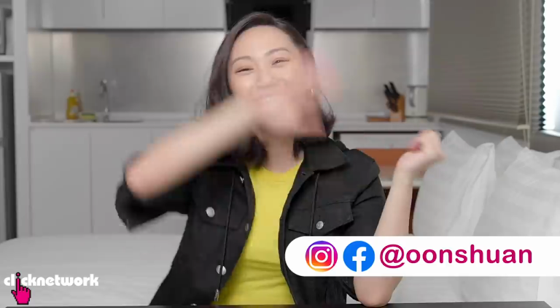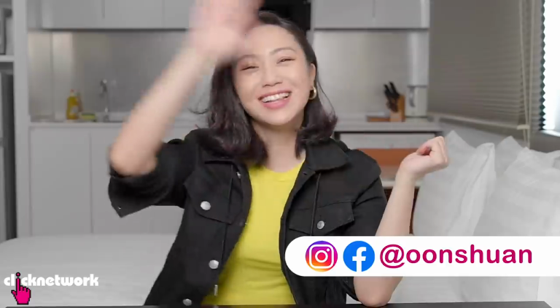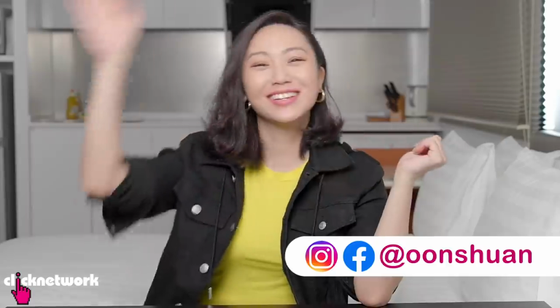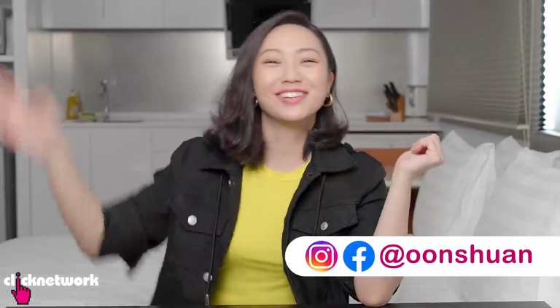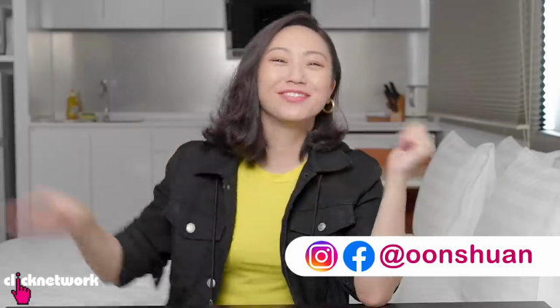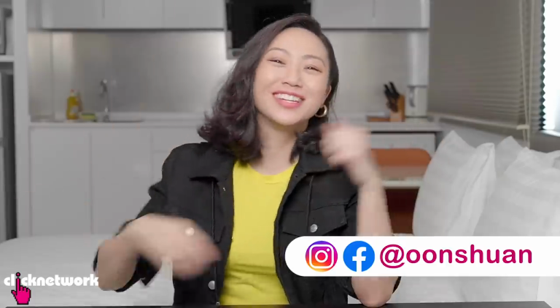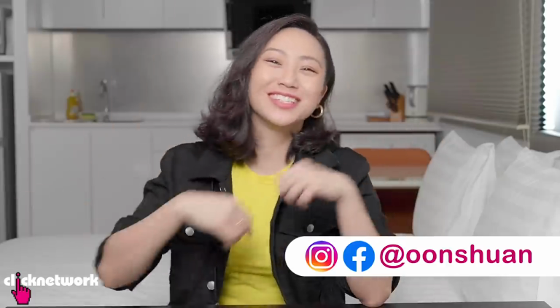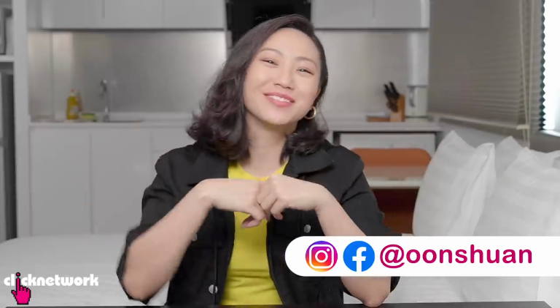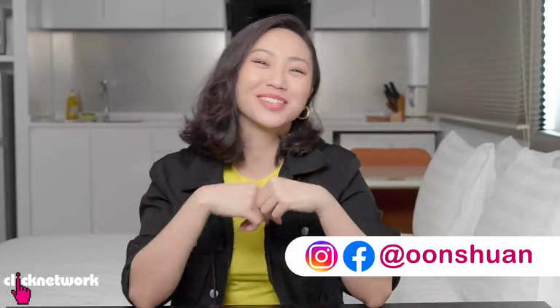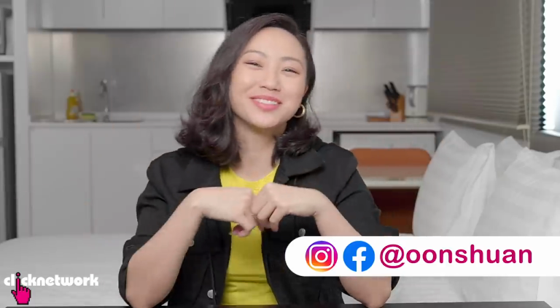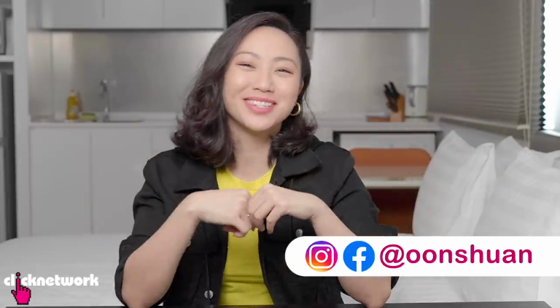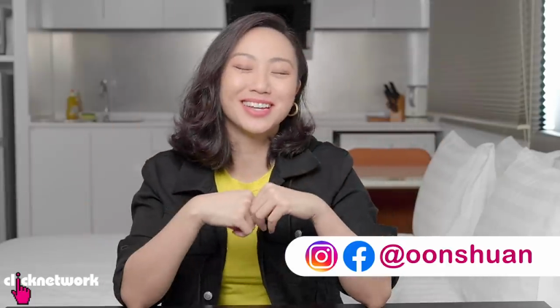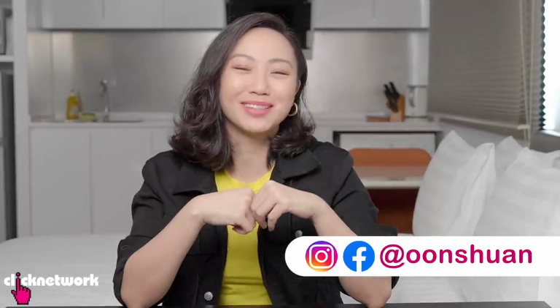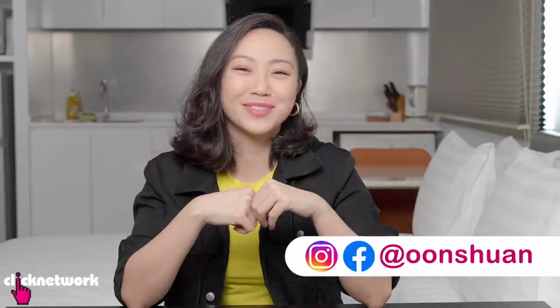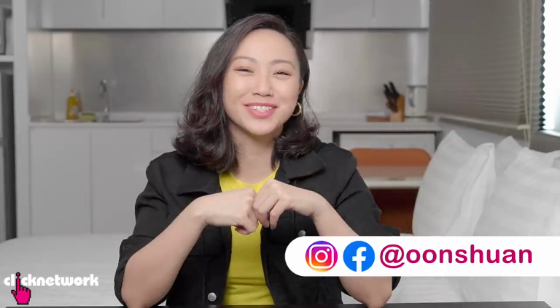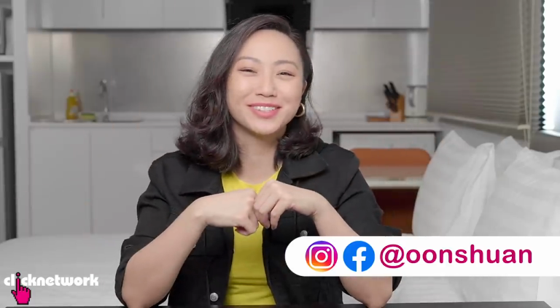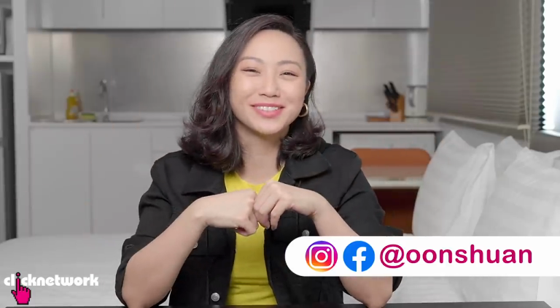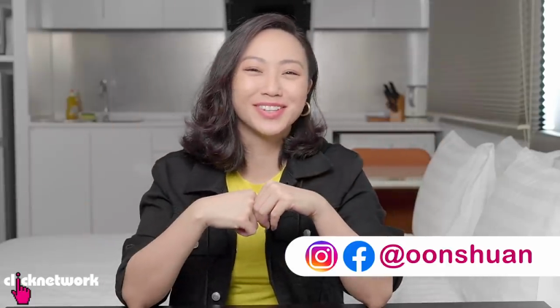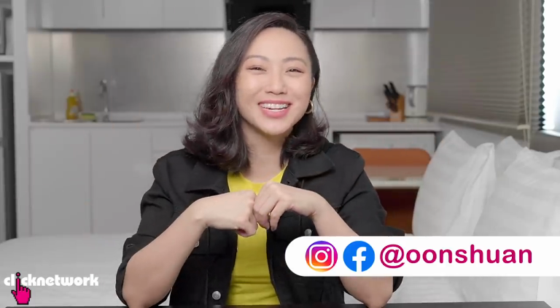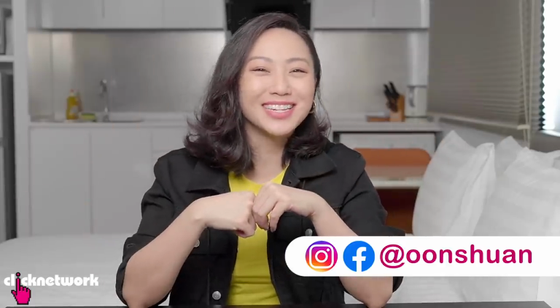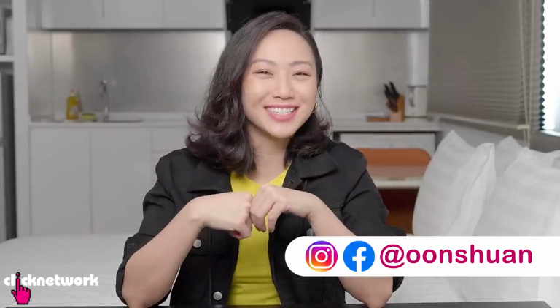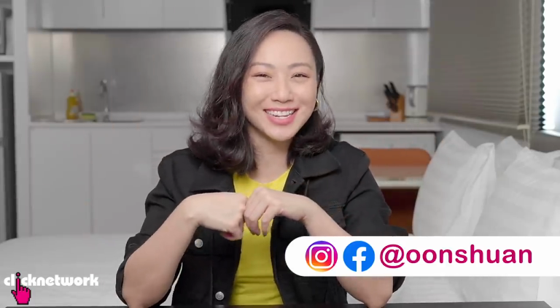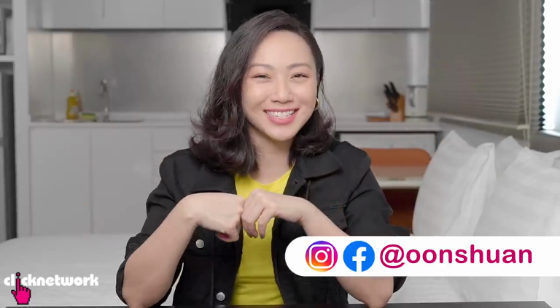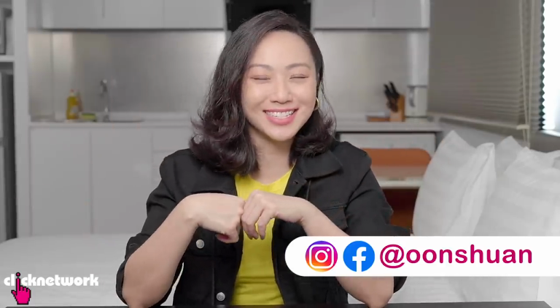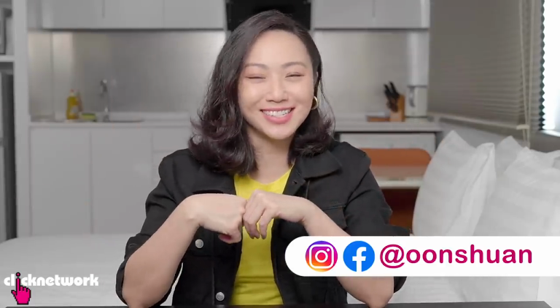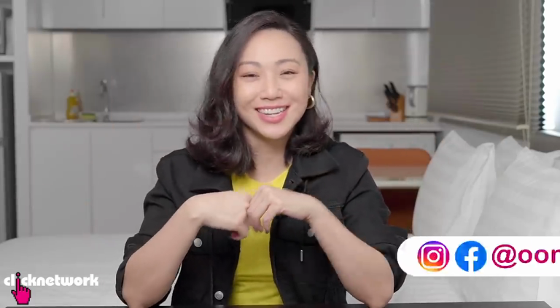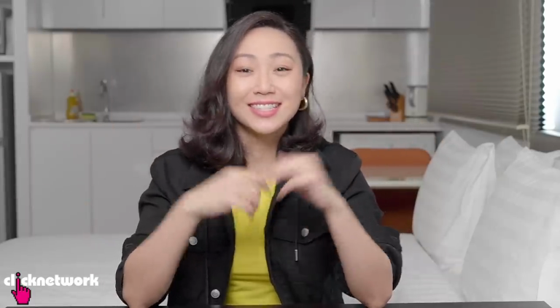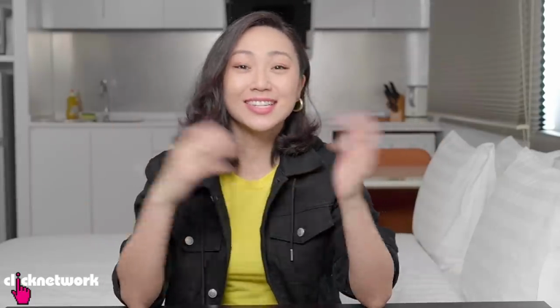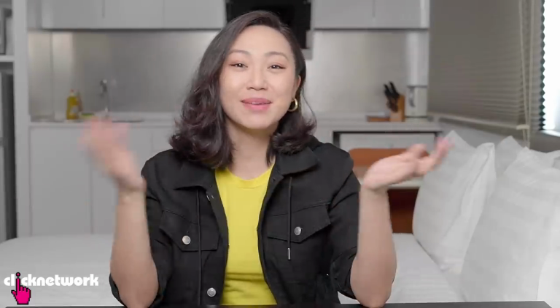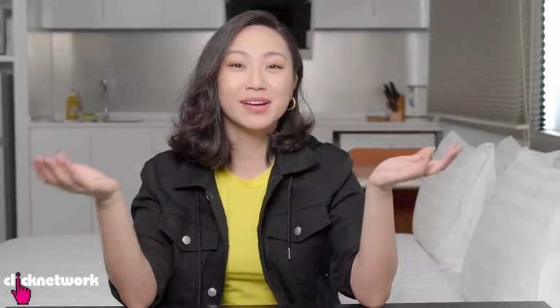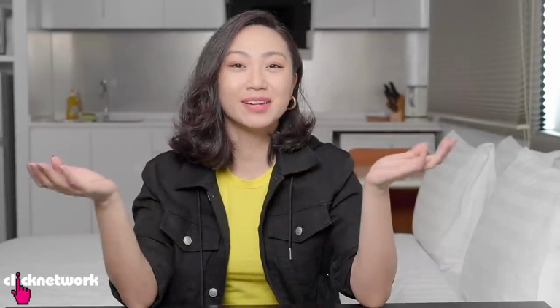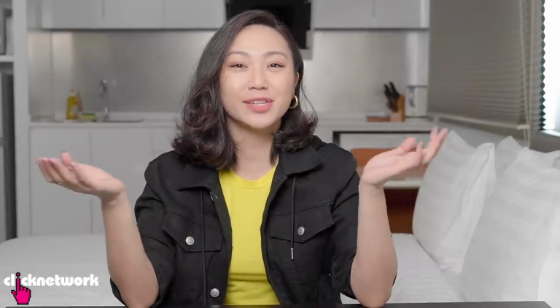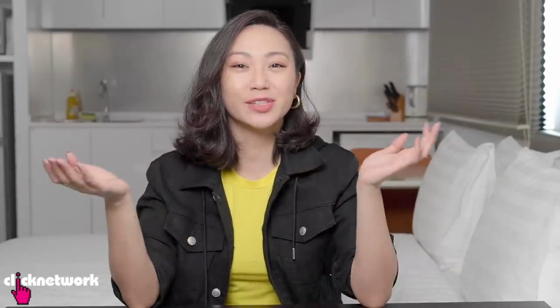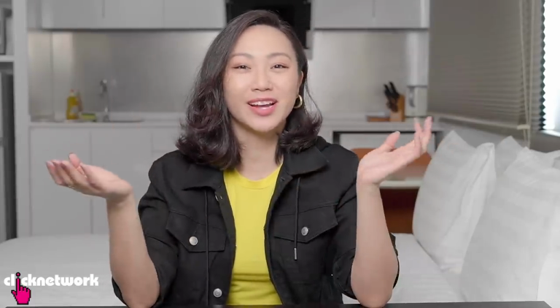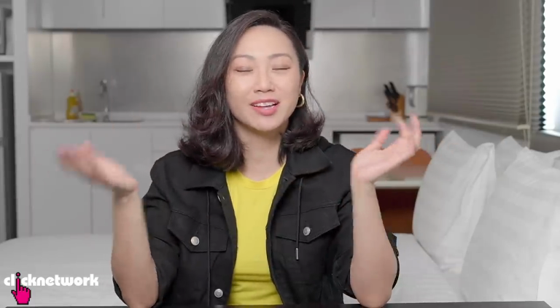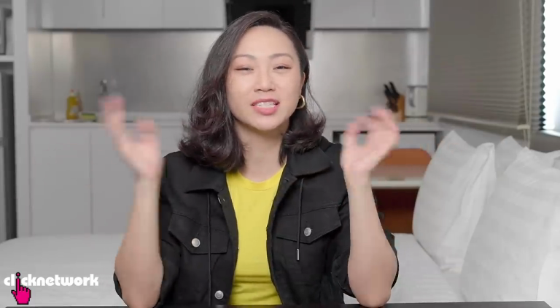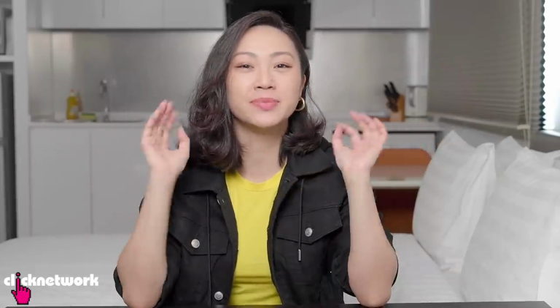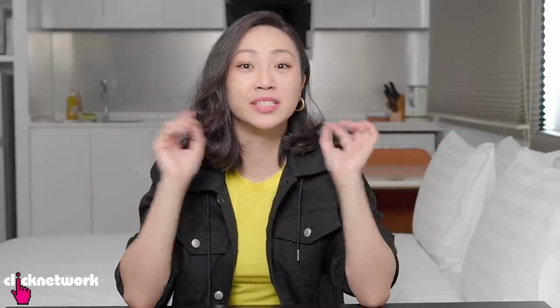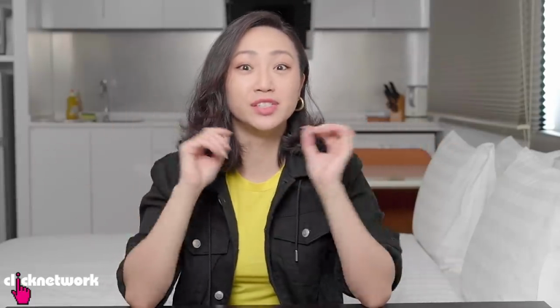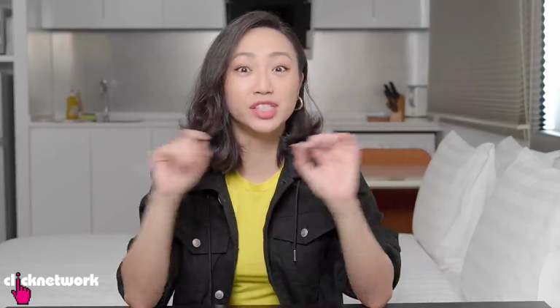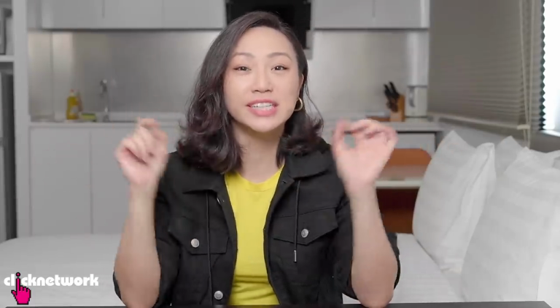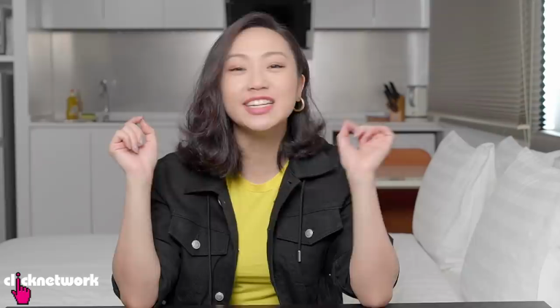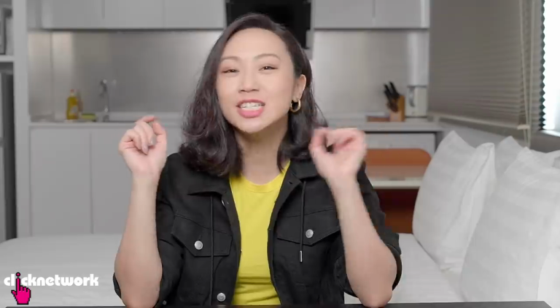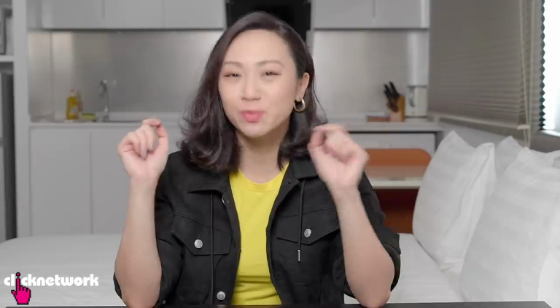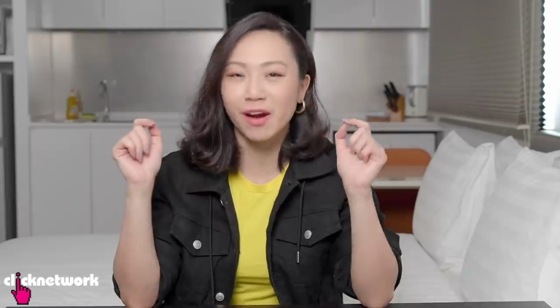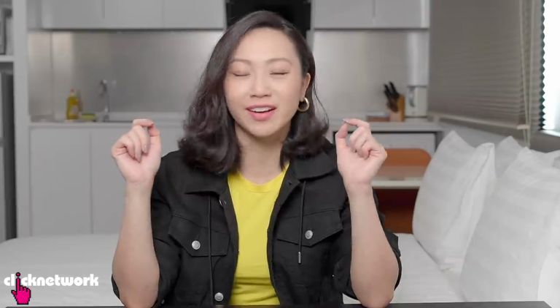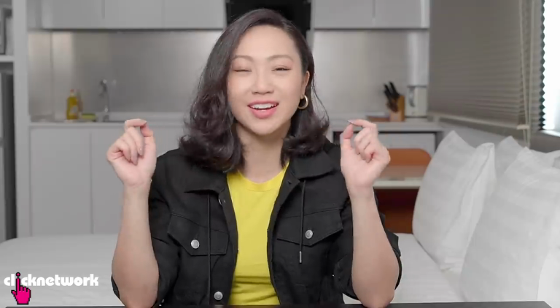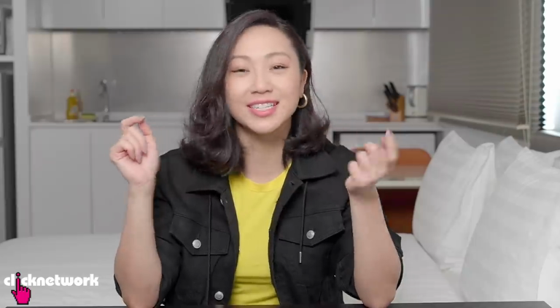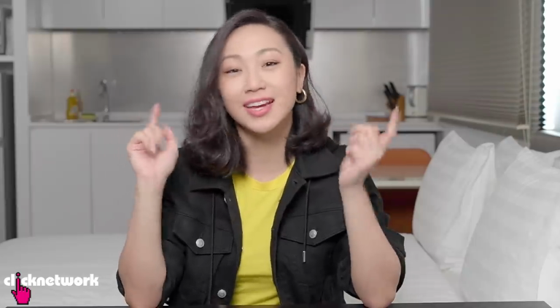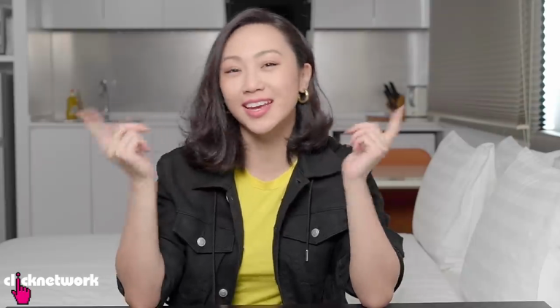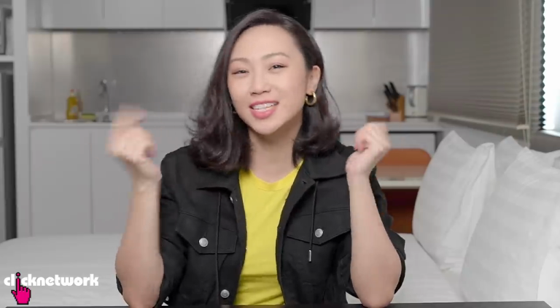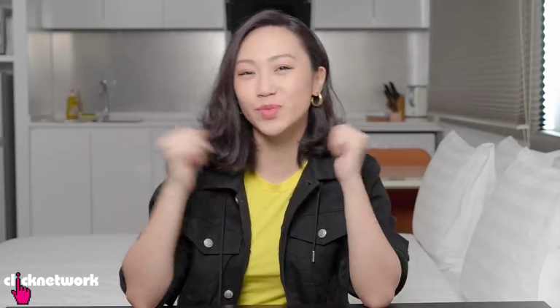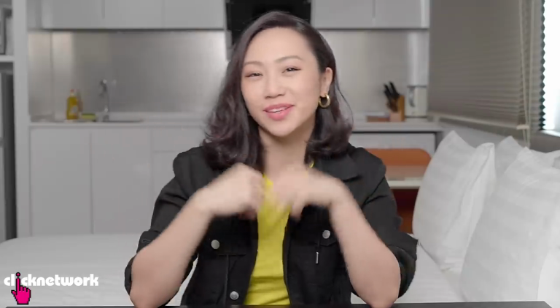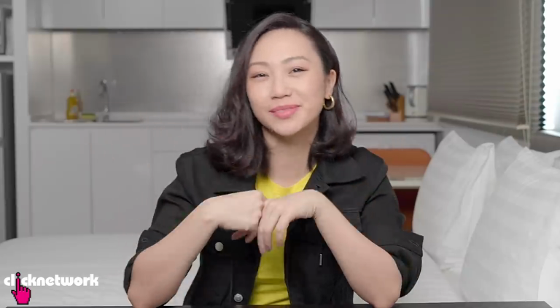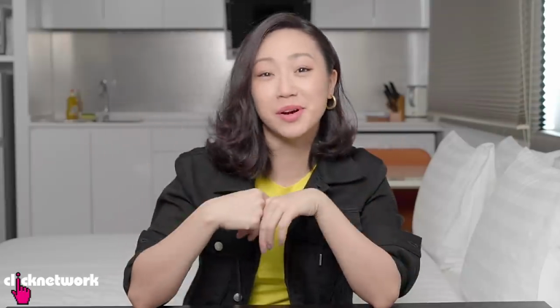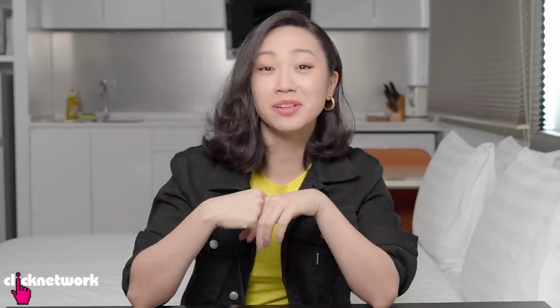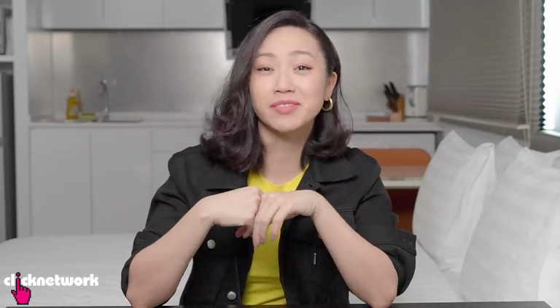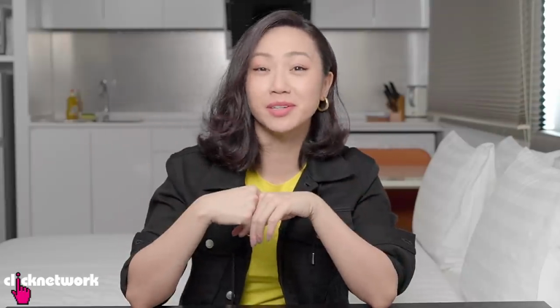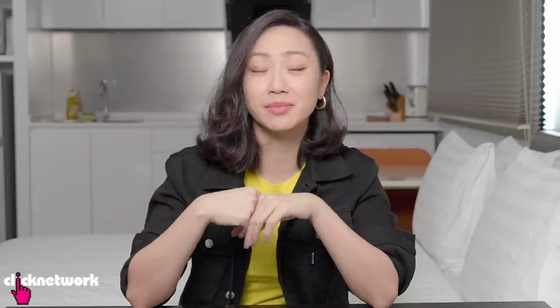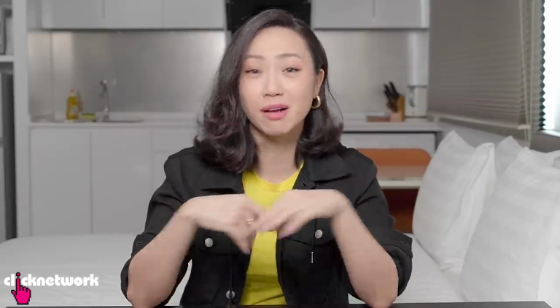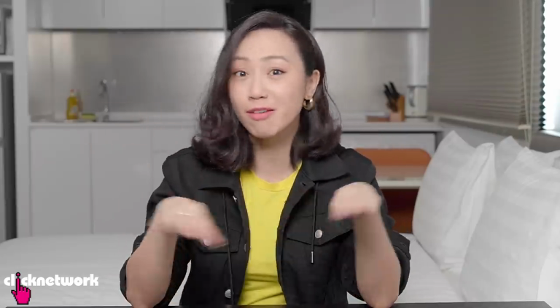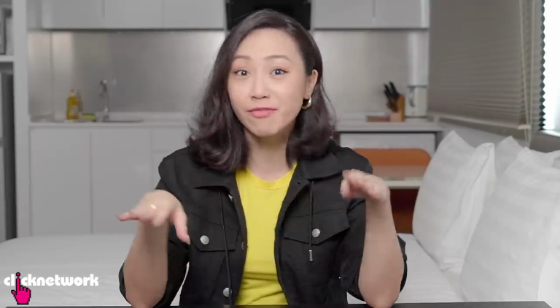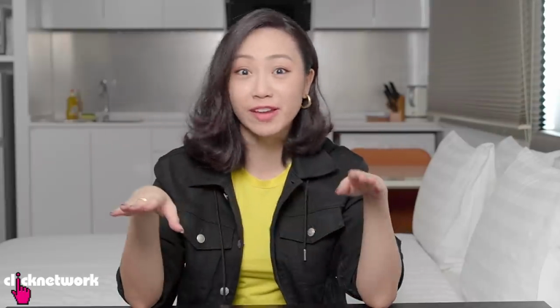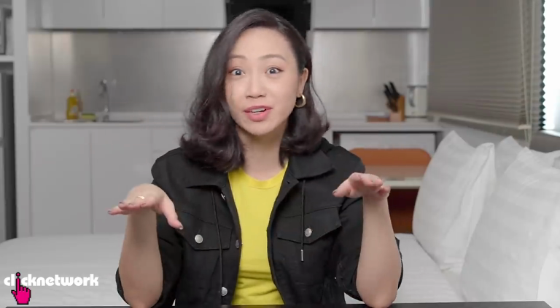Hello girlfriends and welcome to another episode of Tried and Tested. Today we're going to be trying out some ingenious products. And guess what? All of them are around $5.